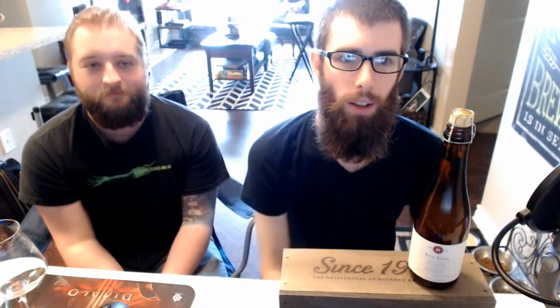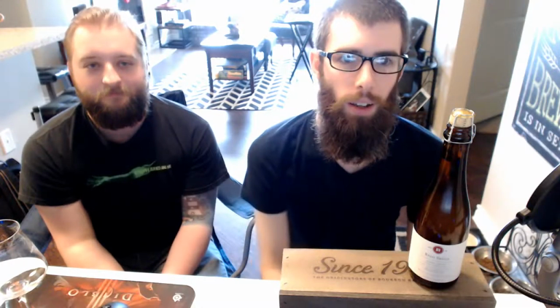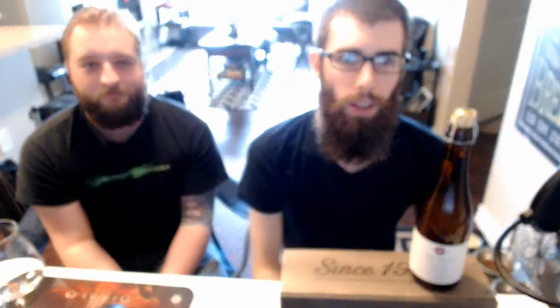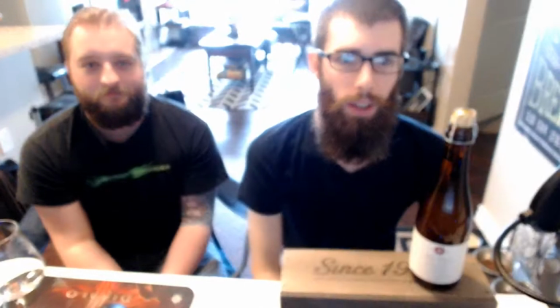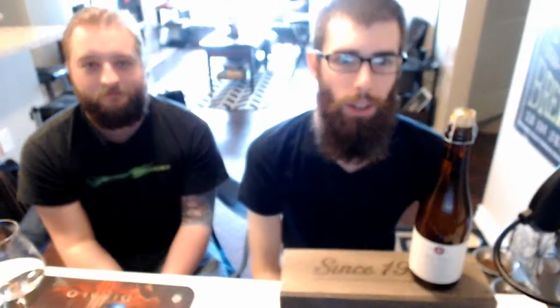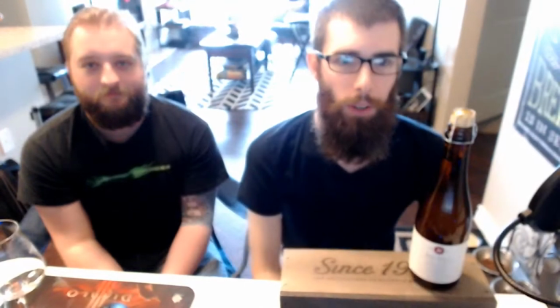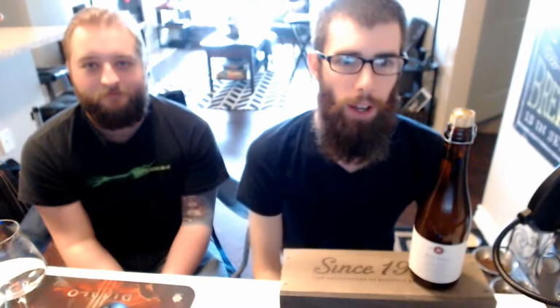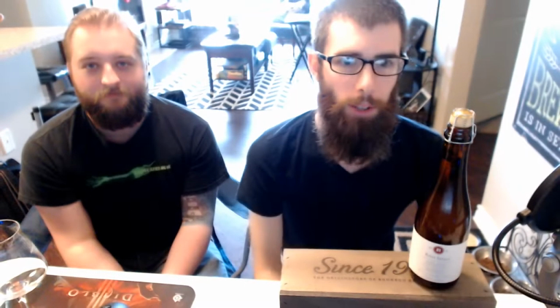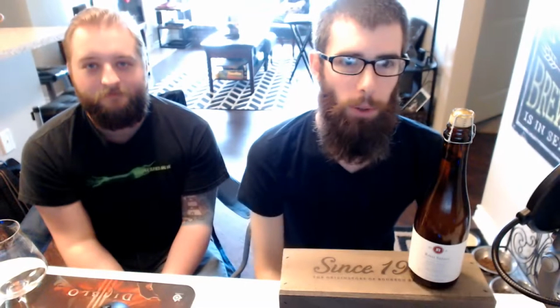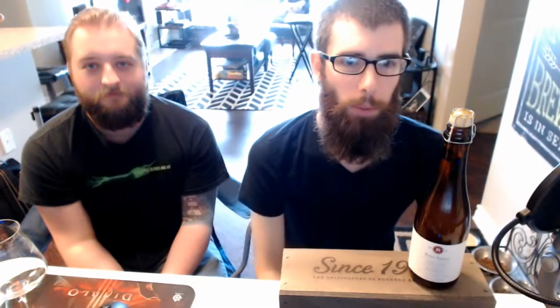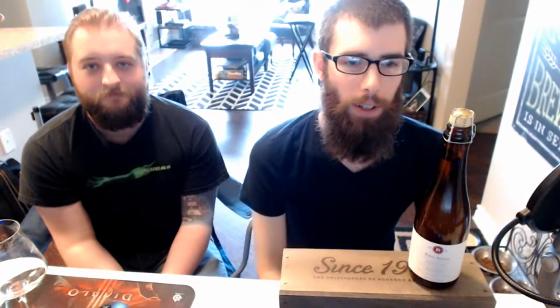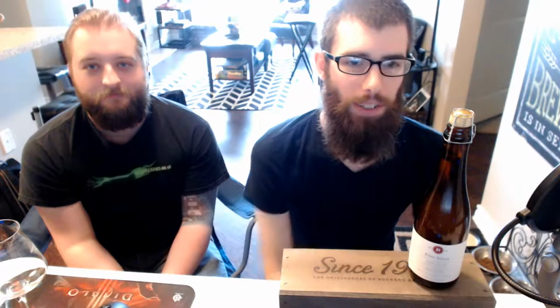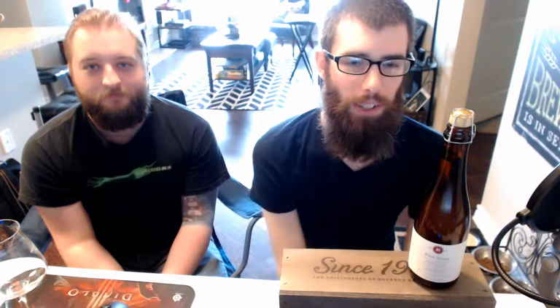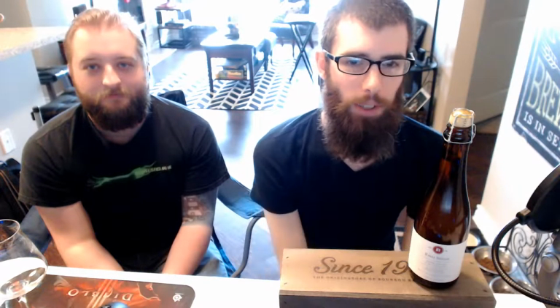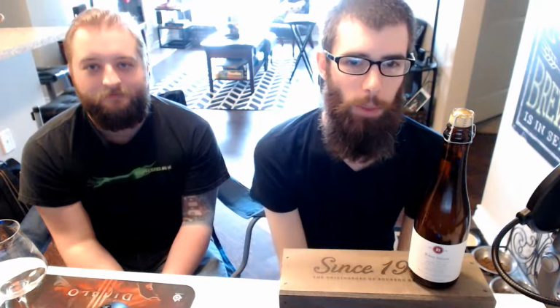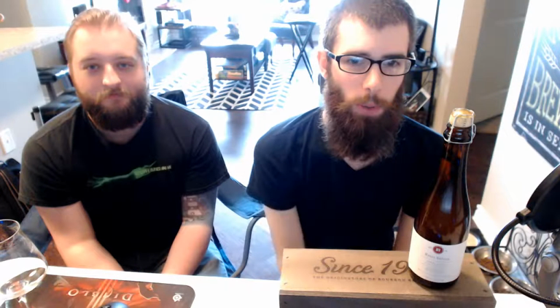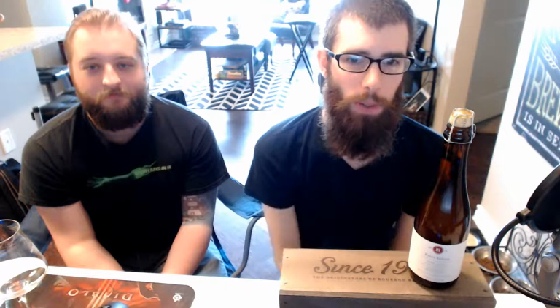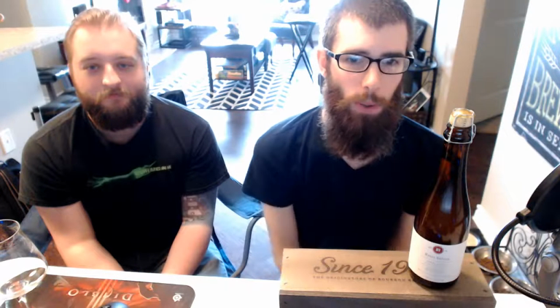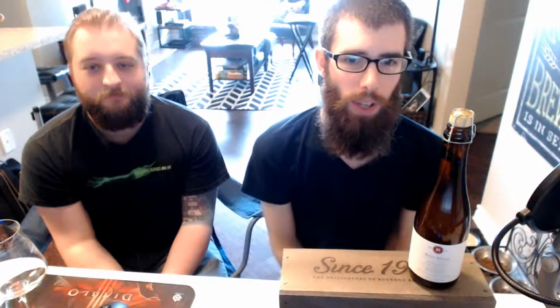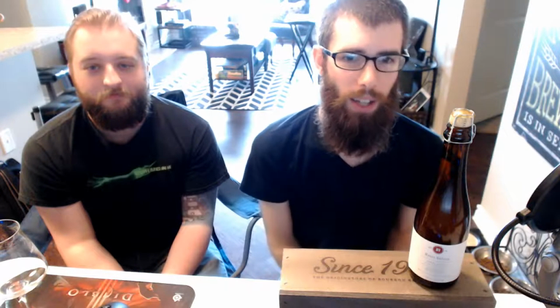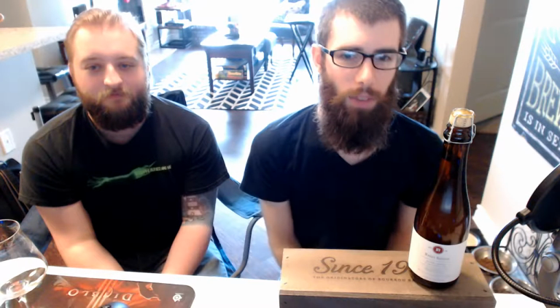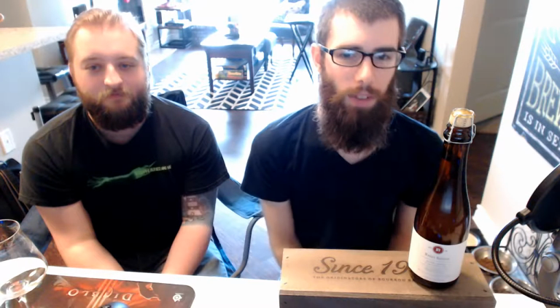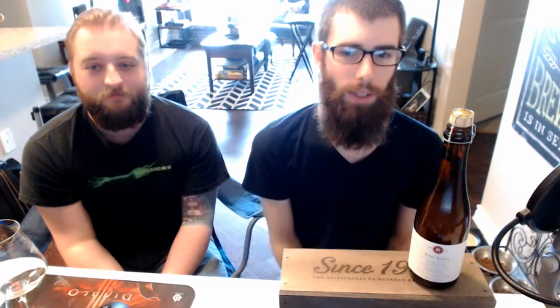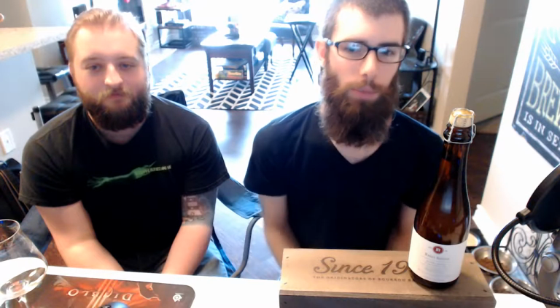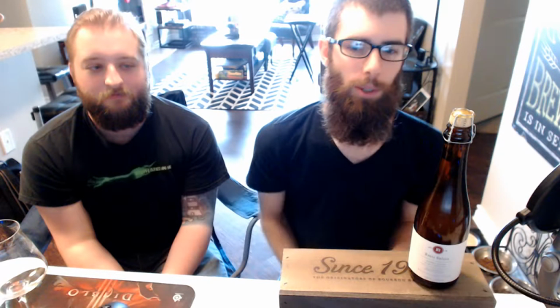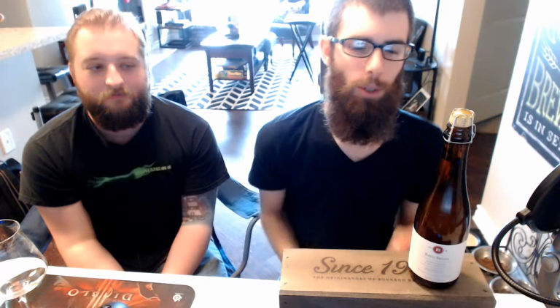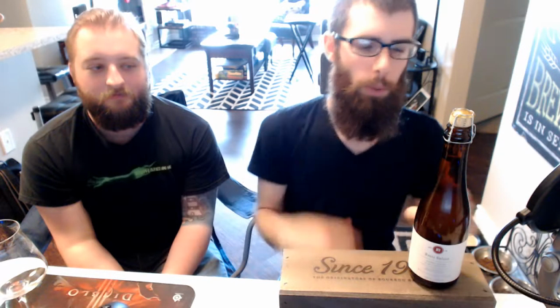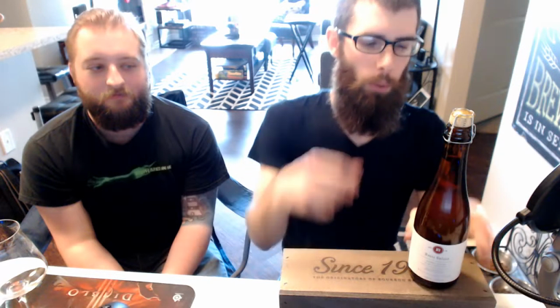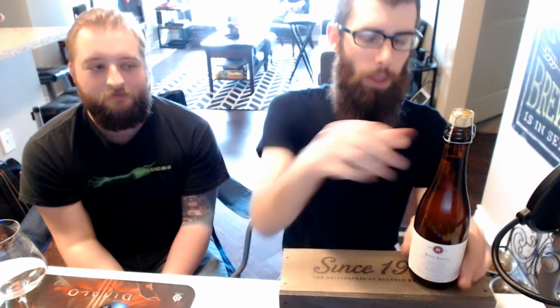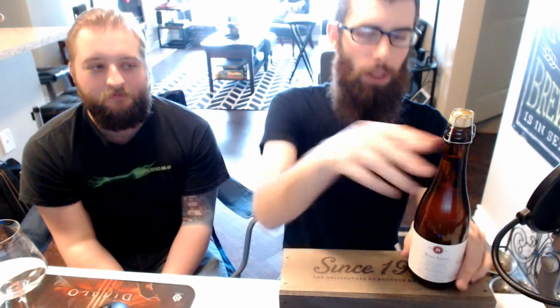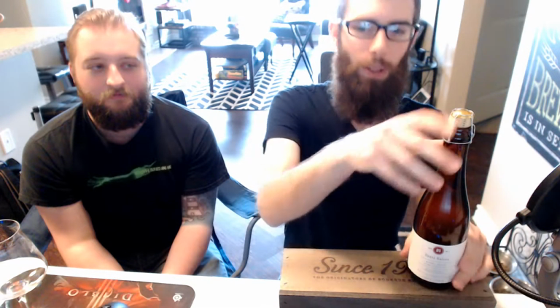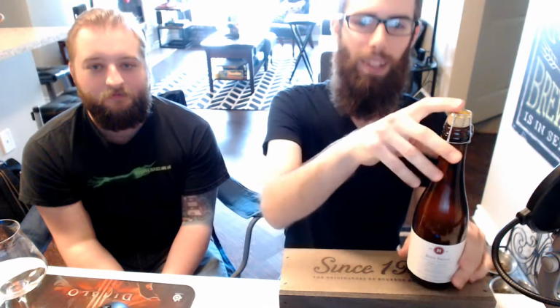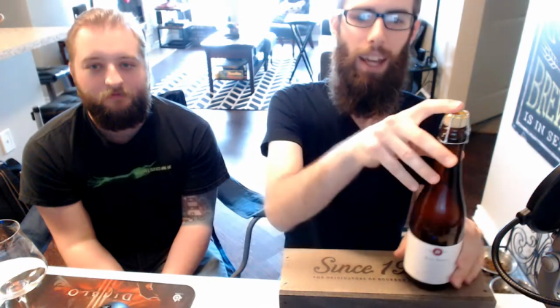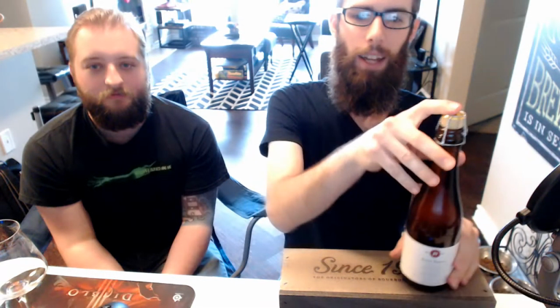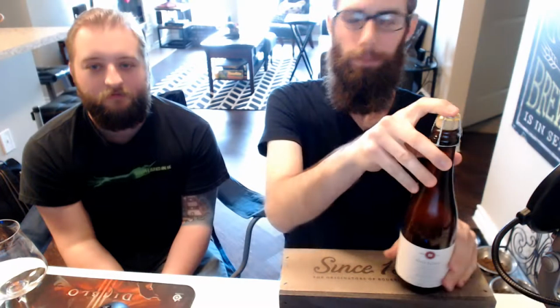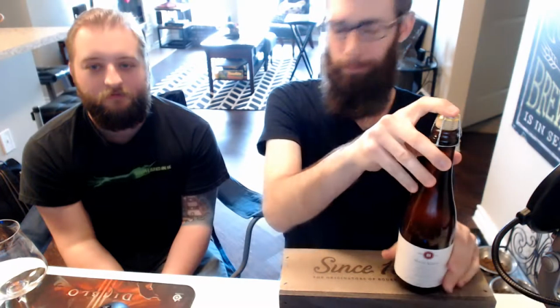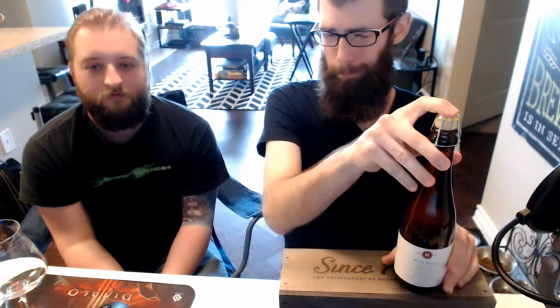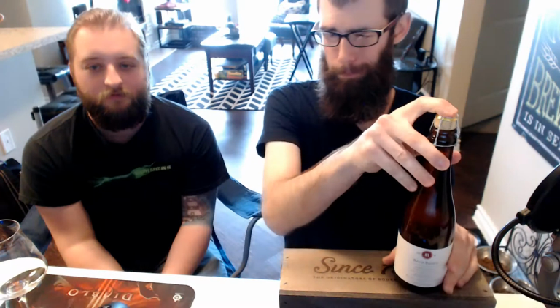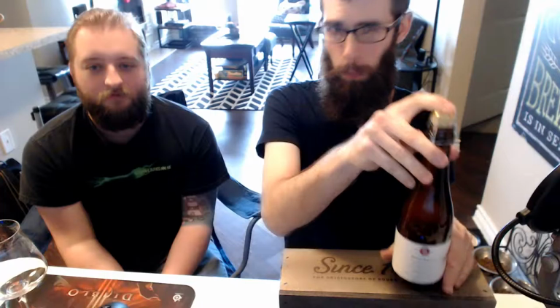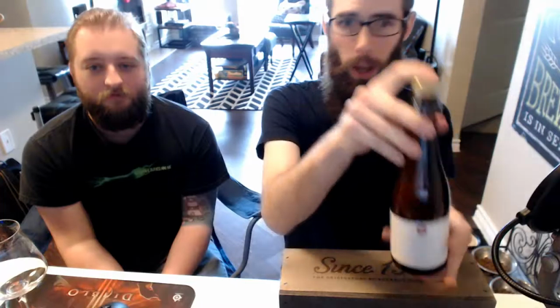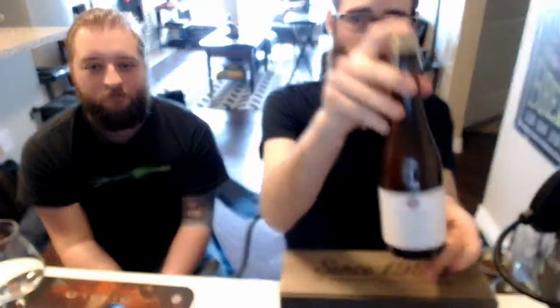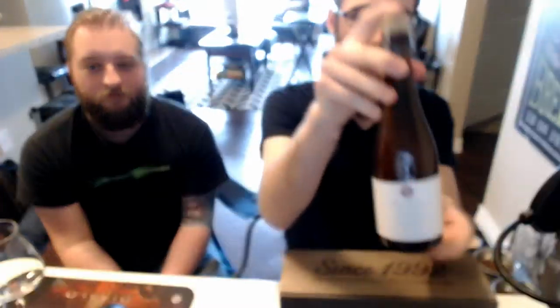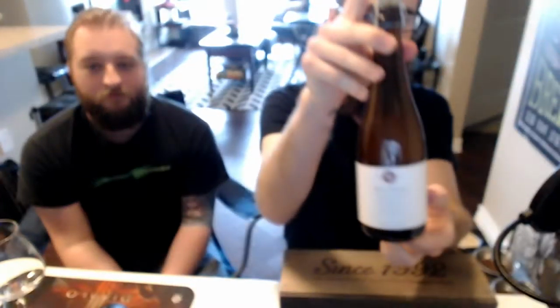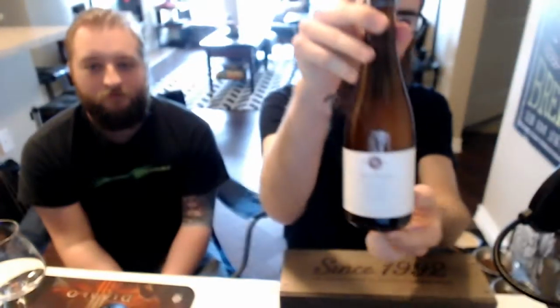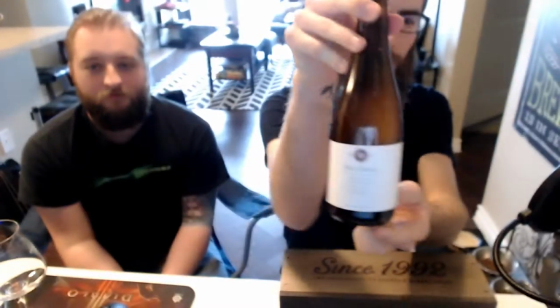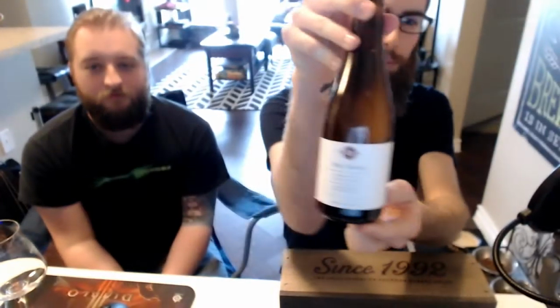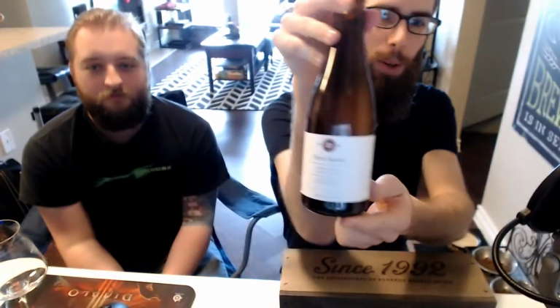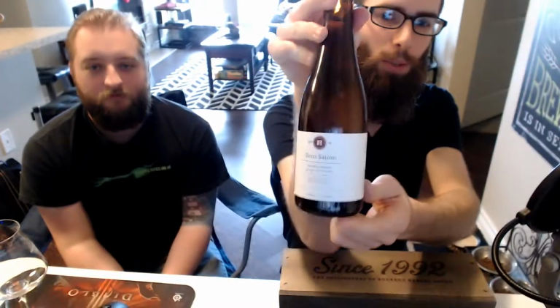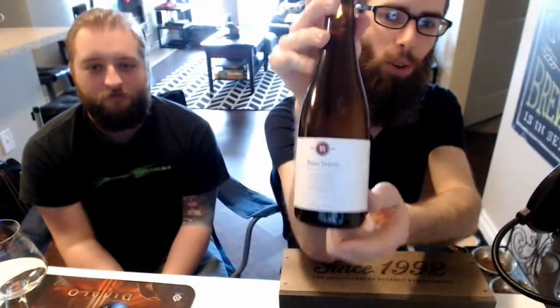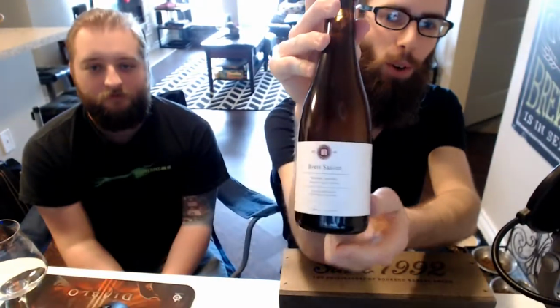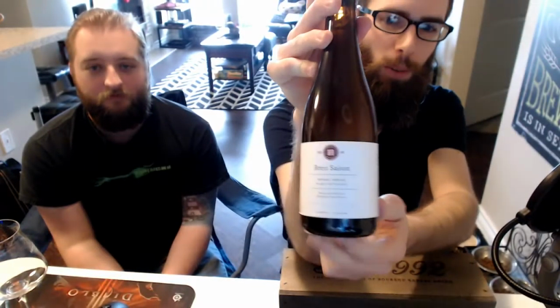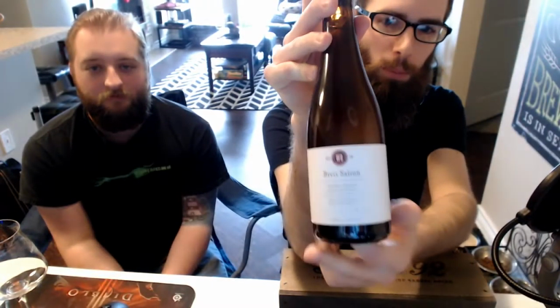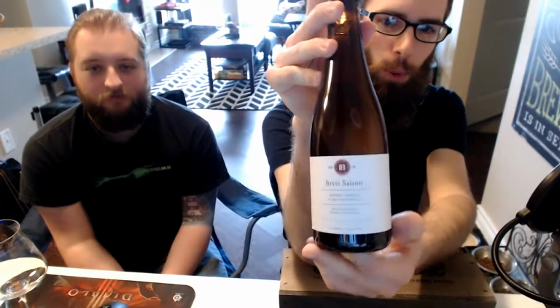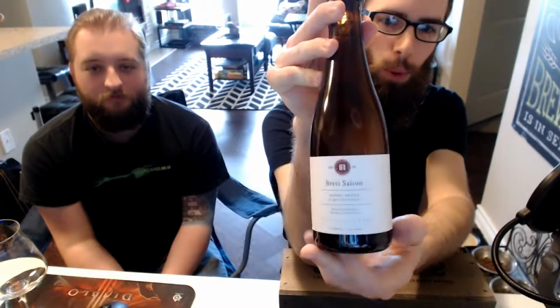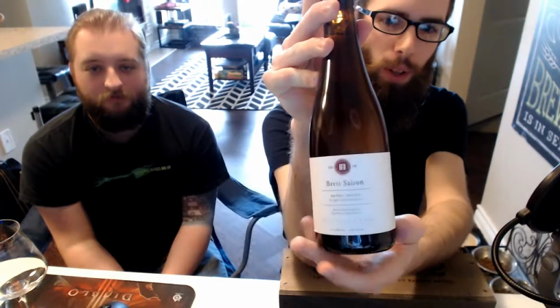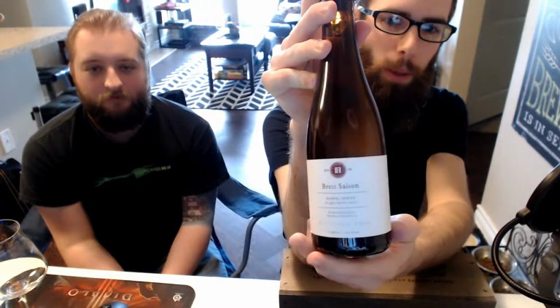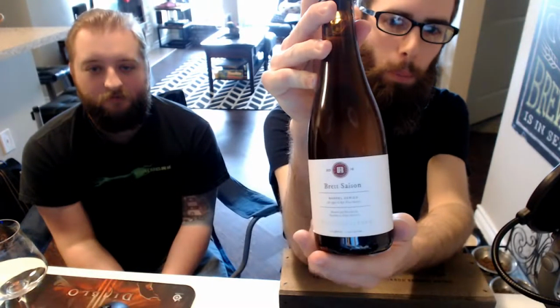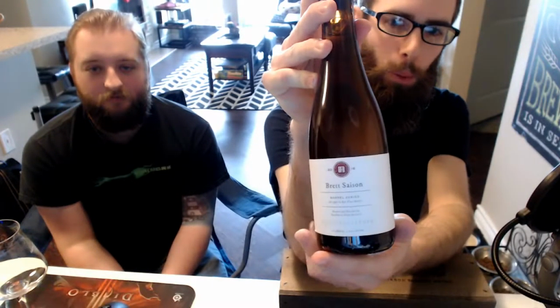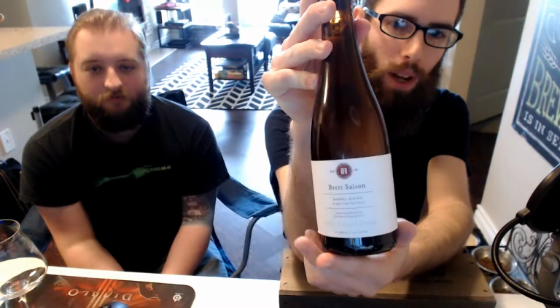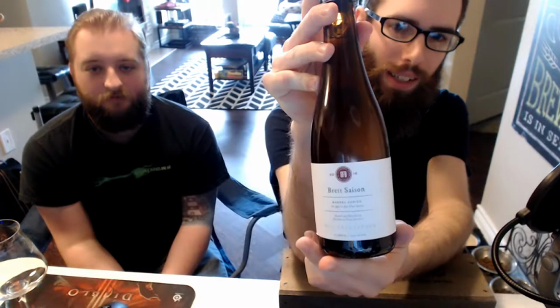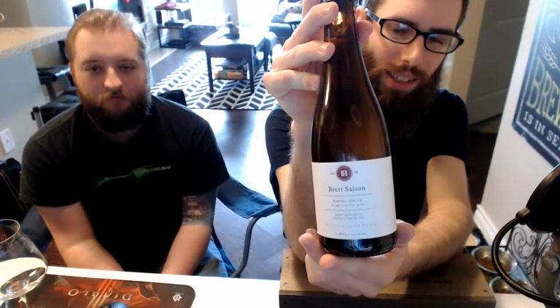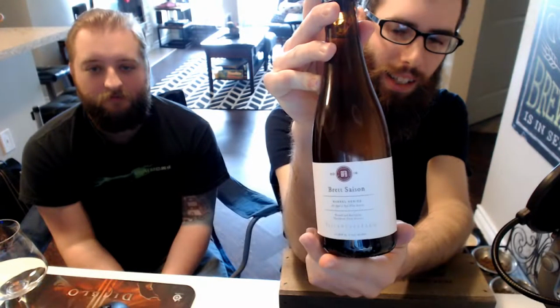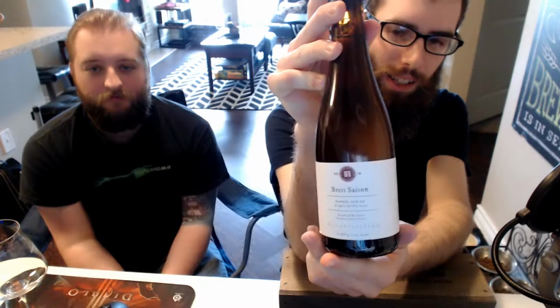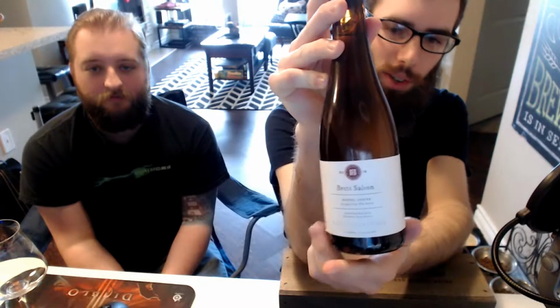Hey there guys, welcome back to Texas Beer Reviews. On this episode we will be looking at Blackberry Farm Brewery Brett Saison.